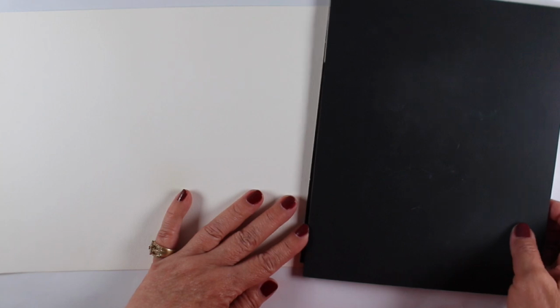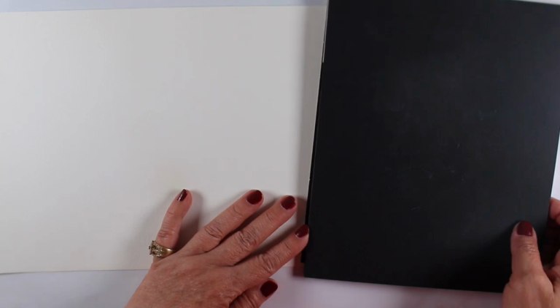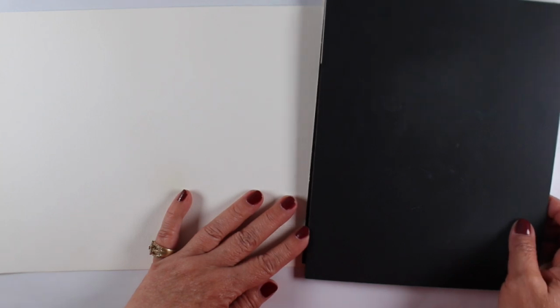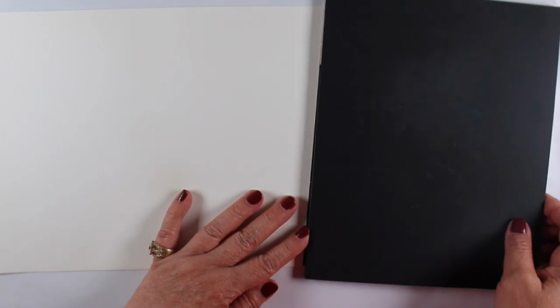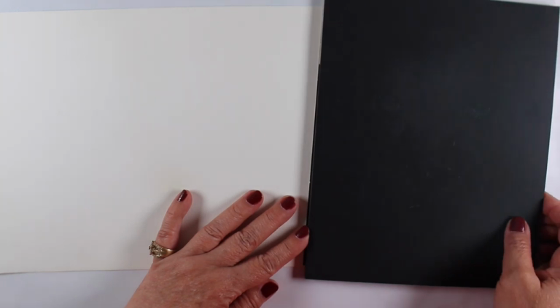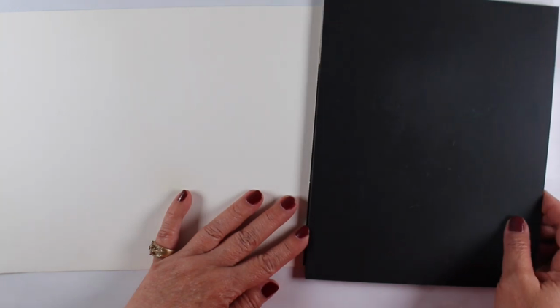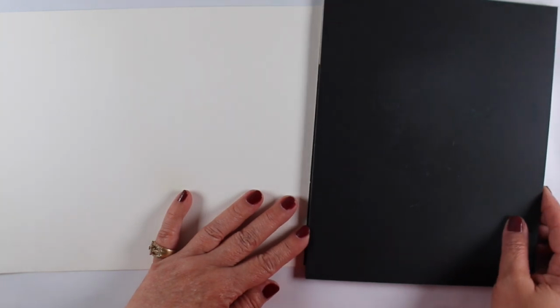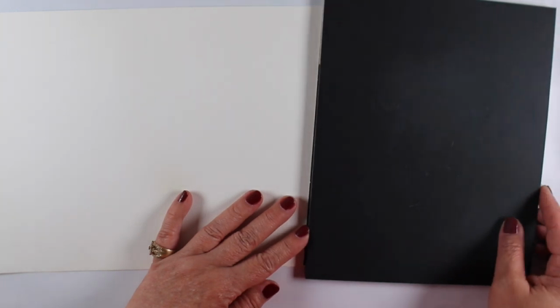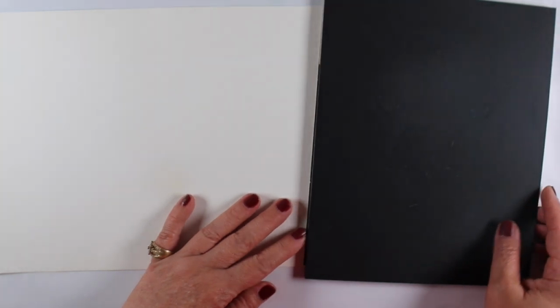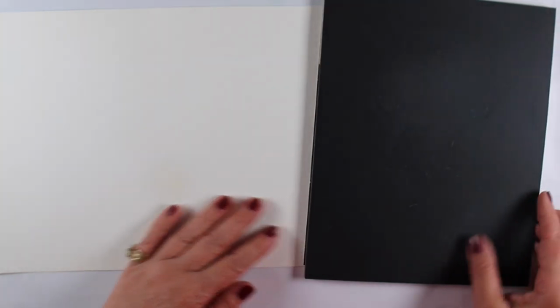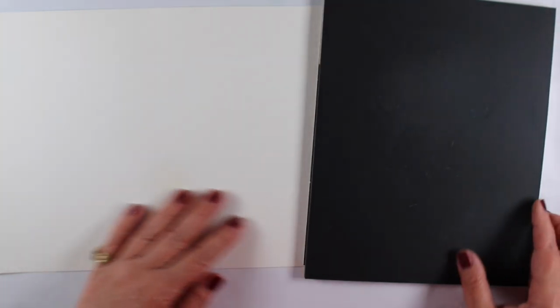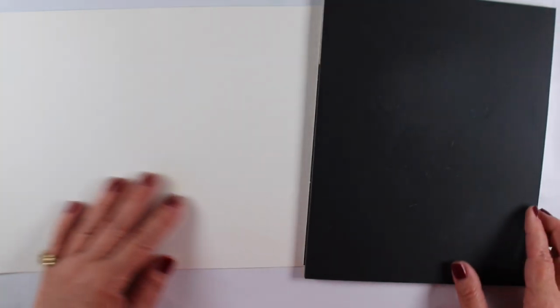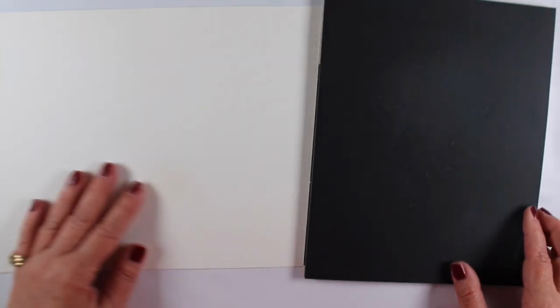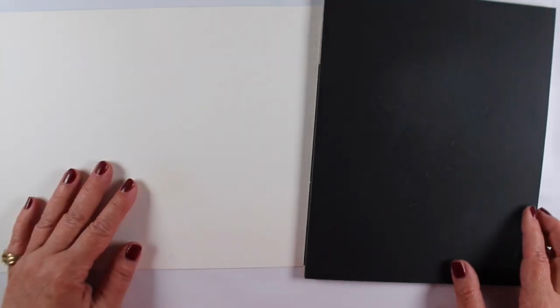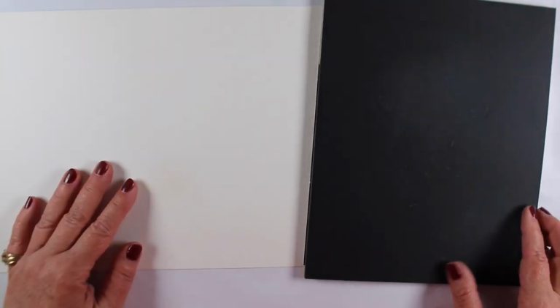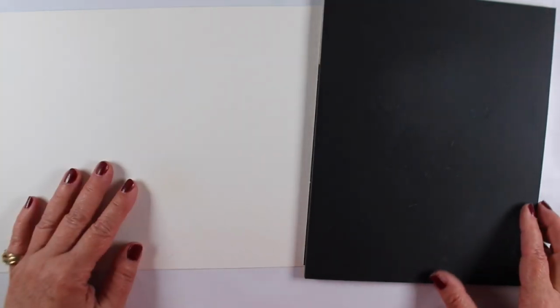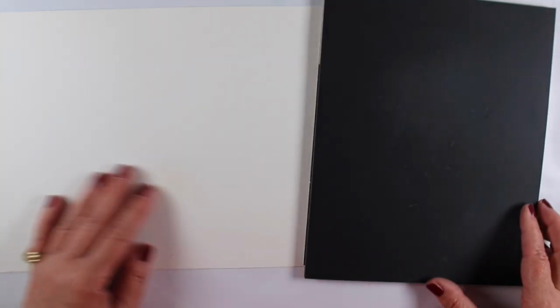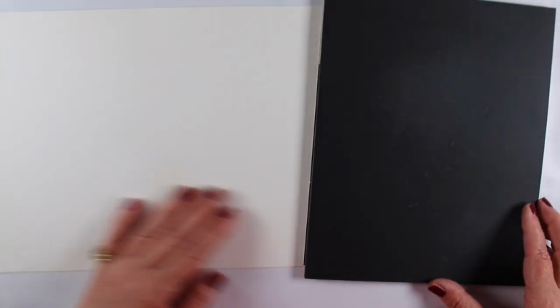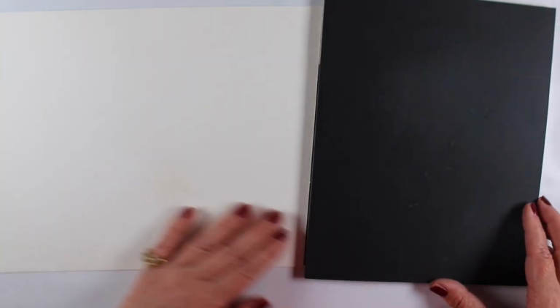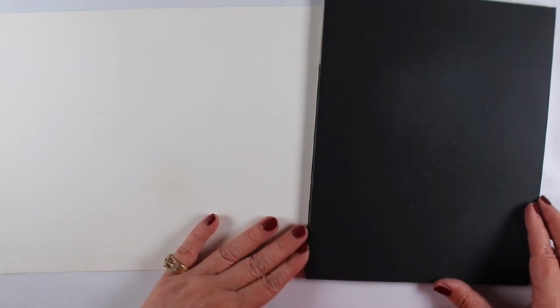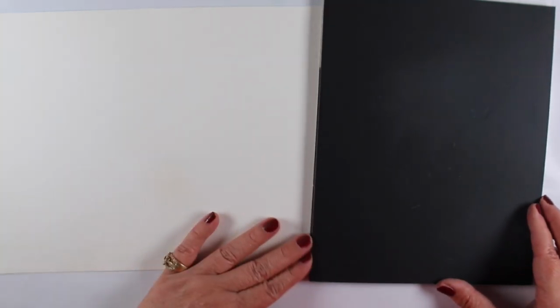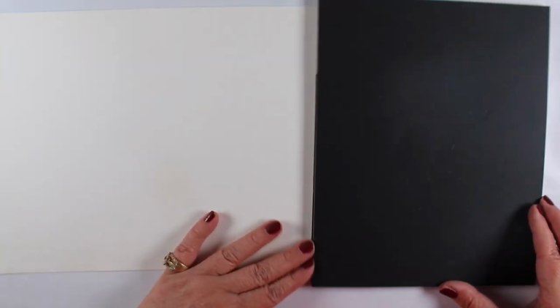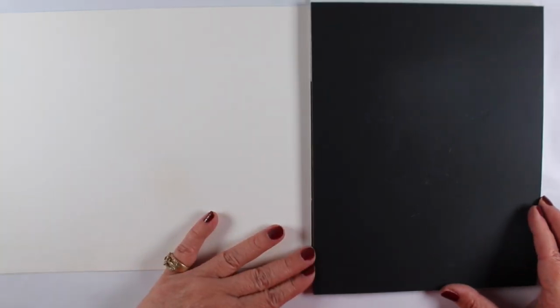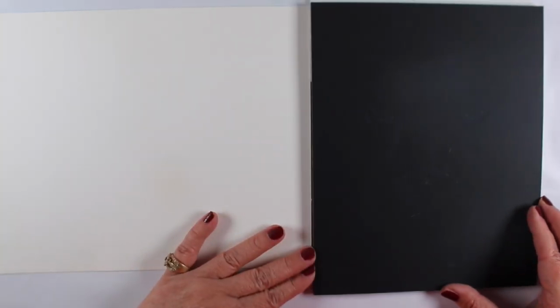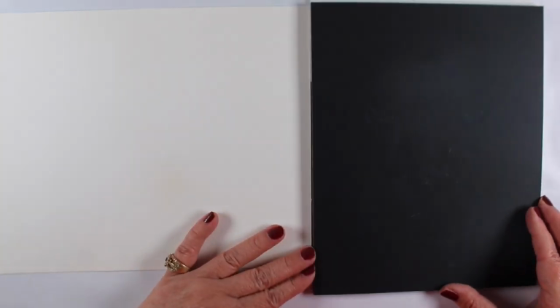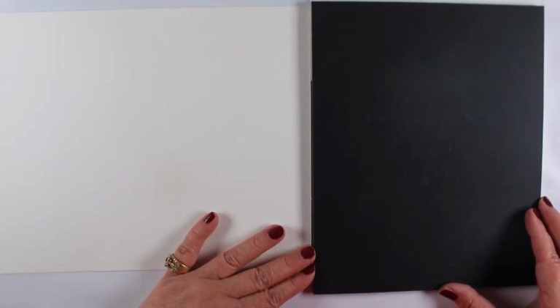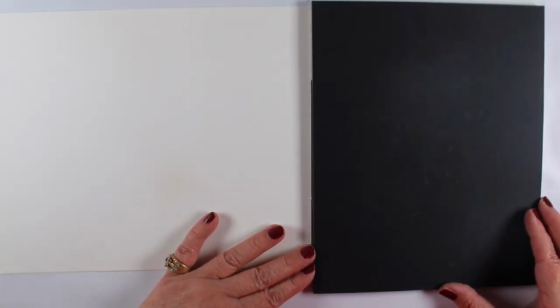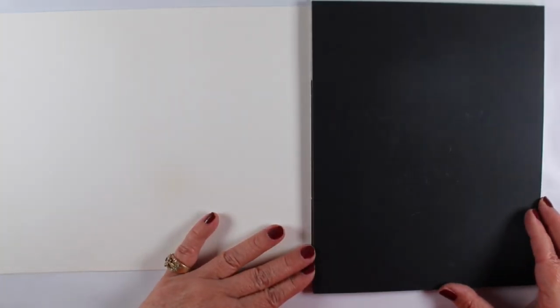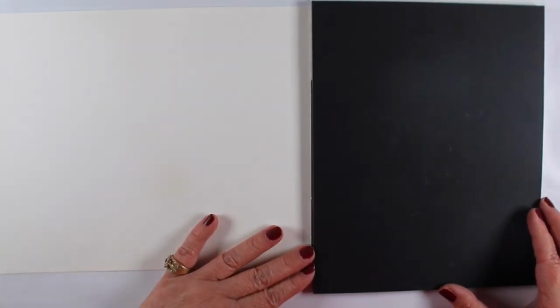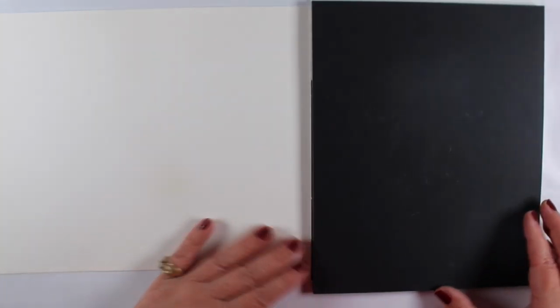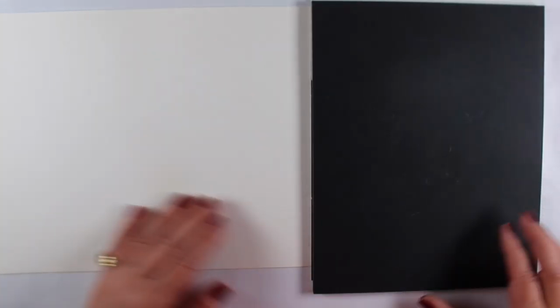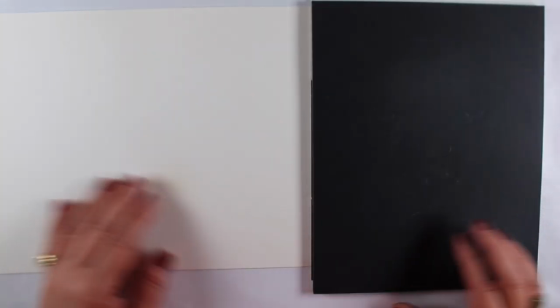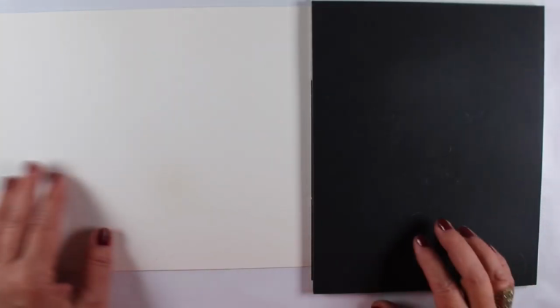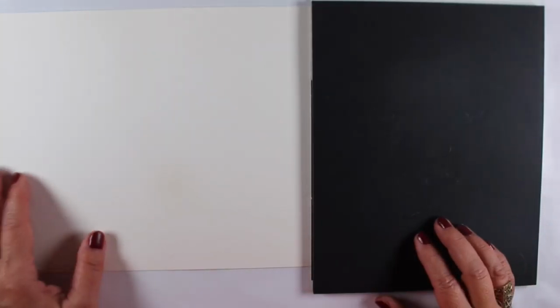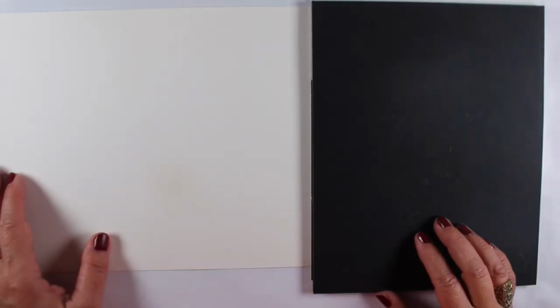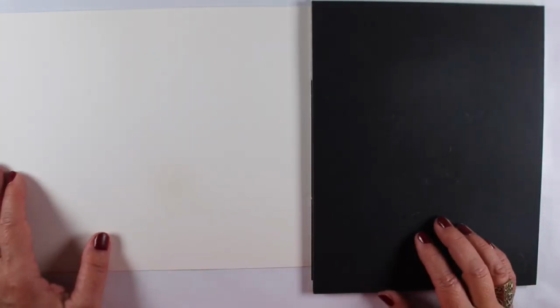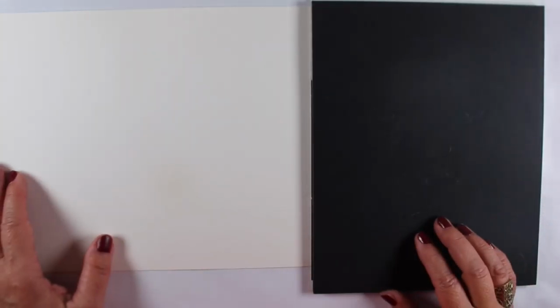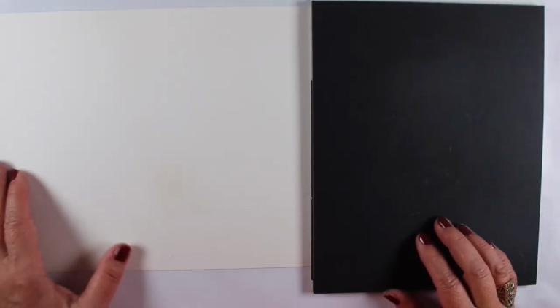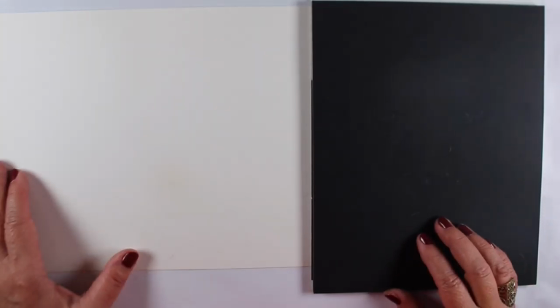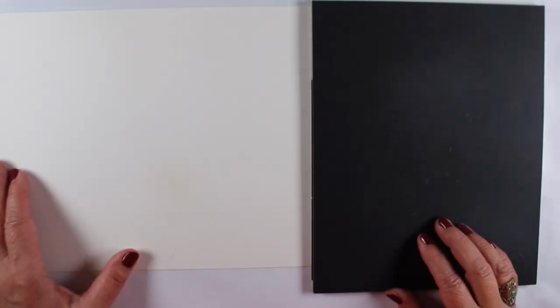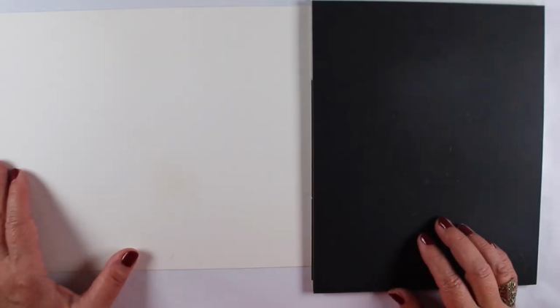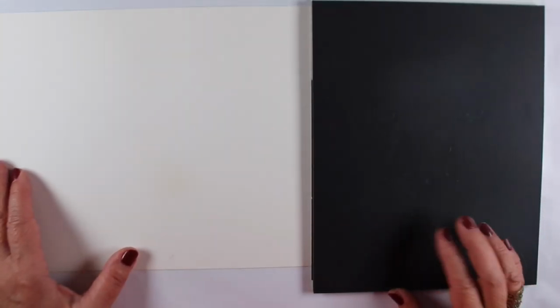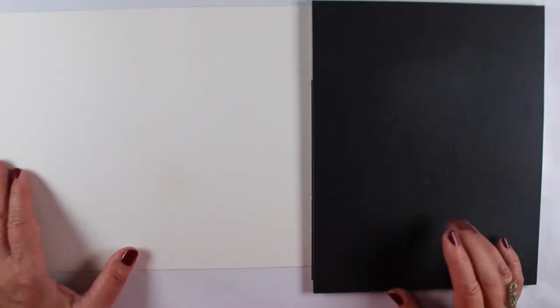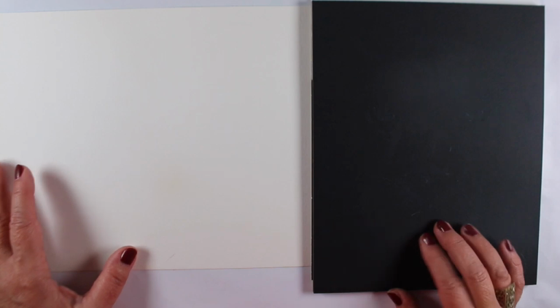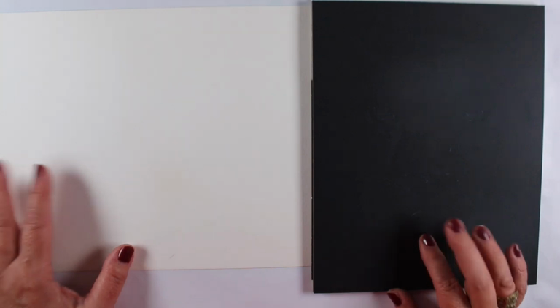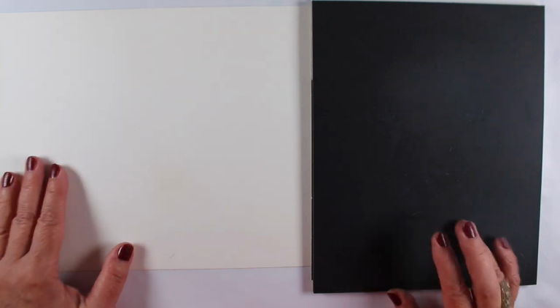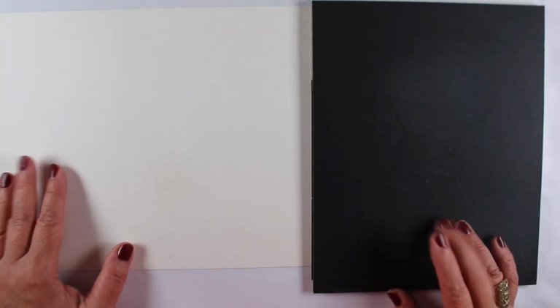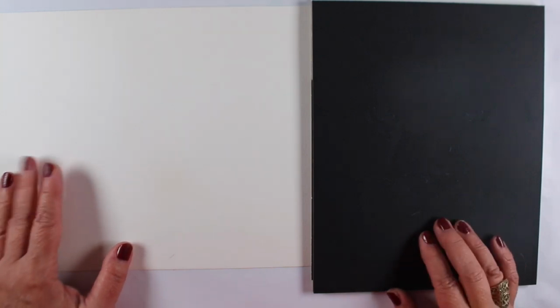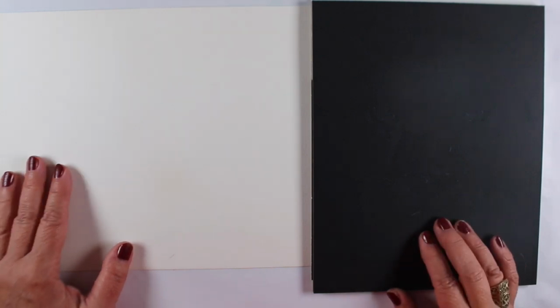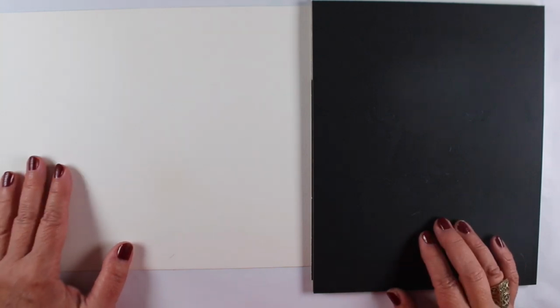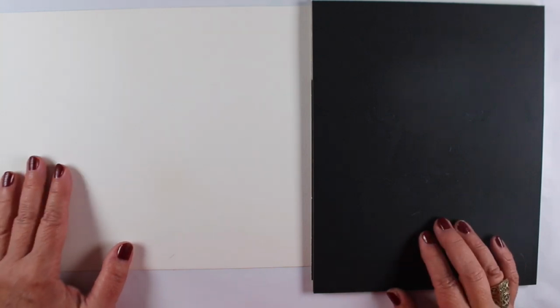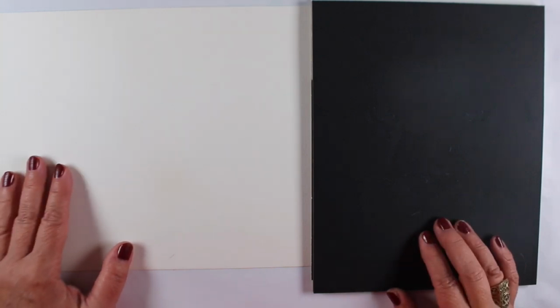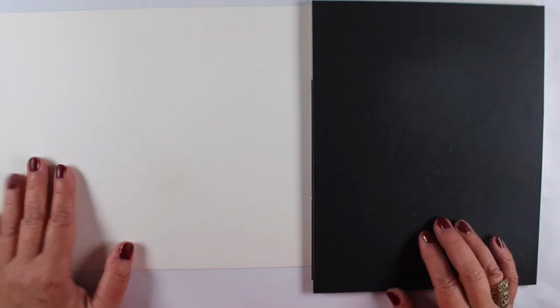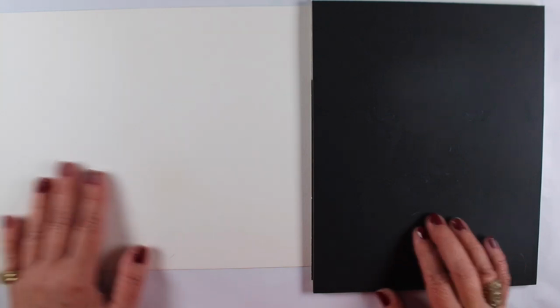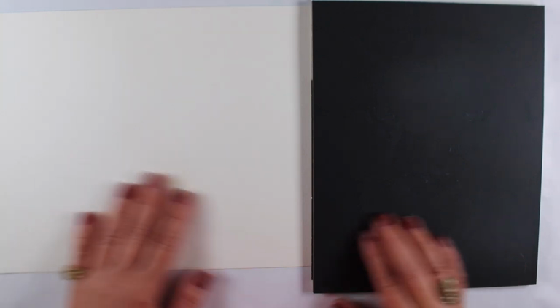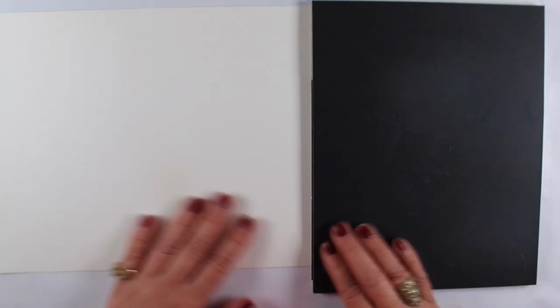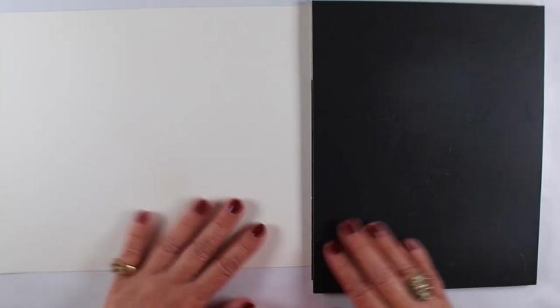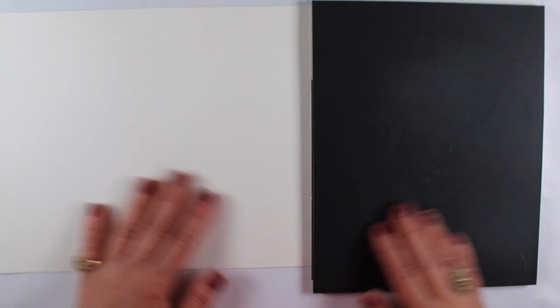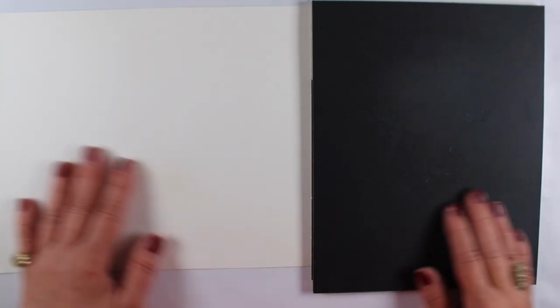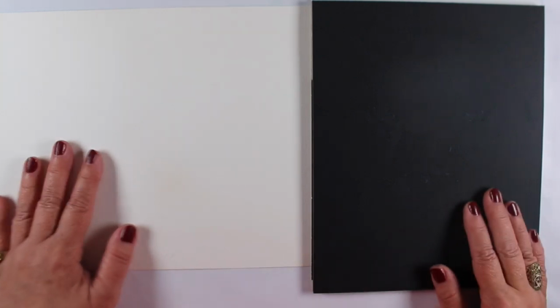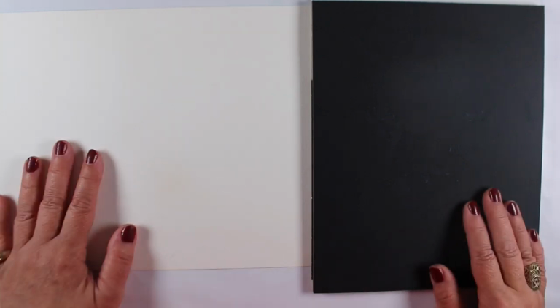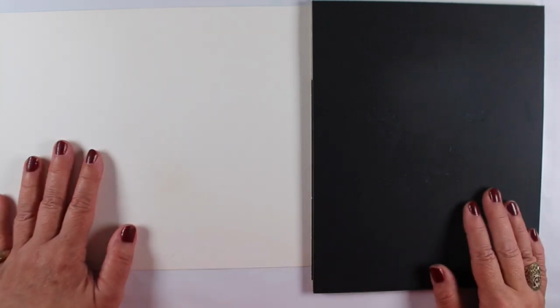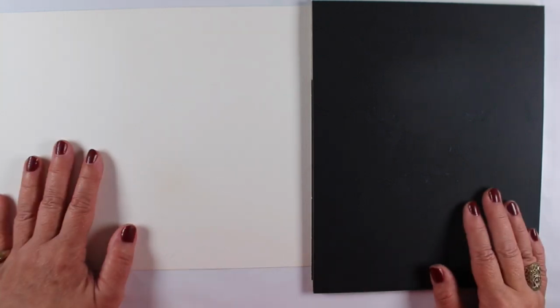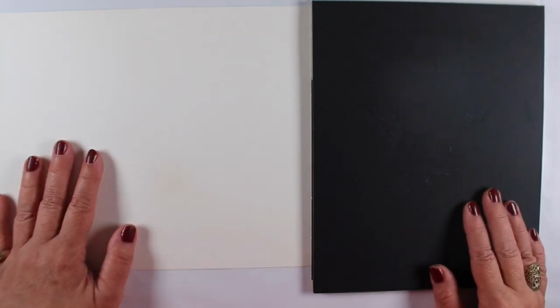Hi there! It's Sandy Alnach and today I've got two fabulous drawings for you. Aren't these beautiful? Can you see them?